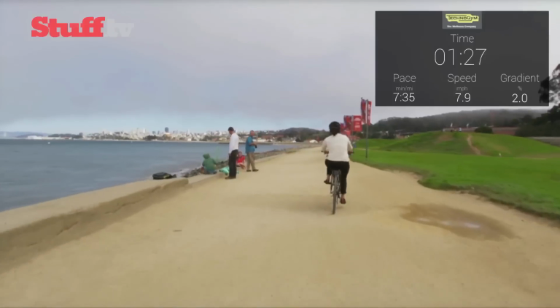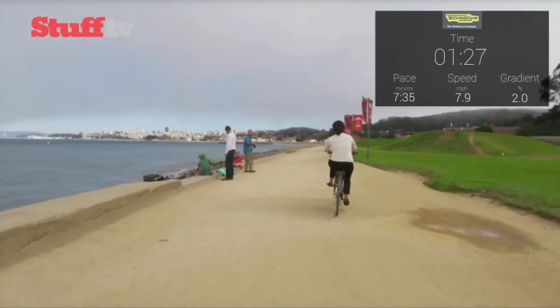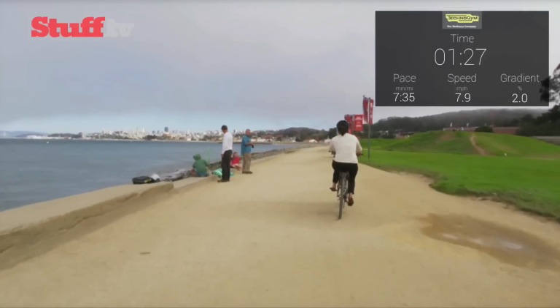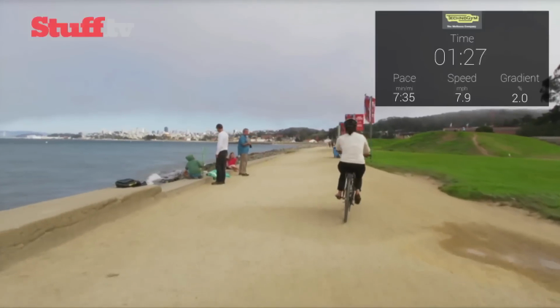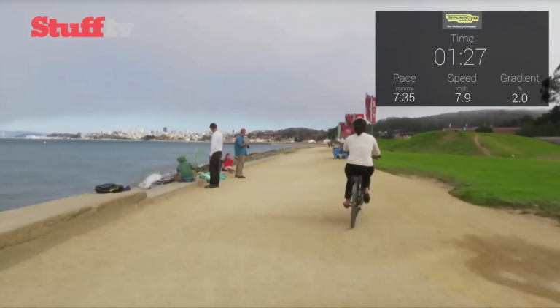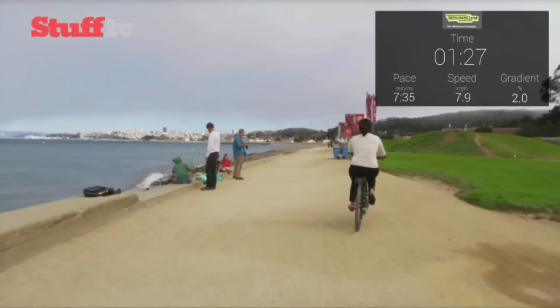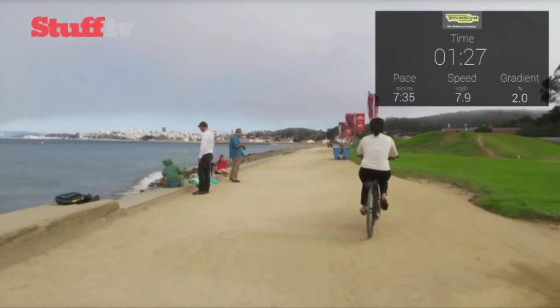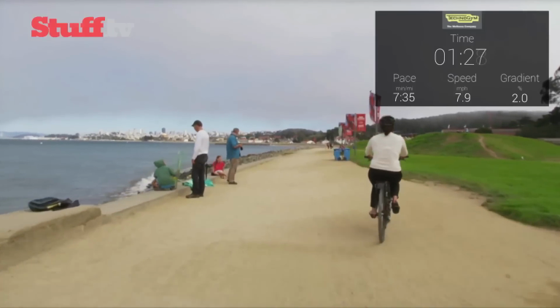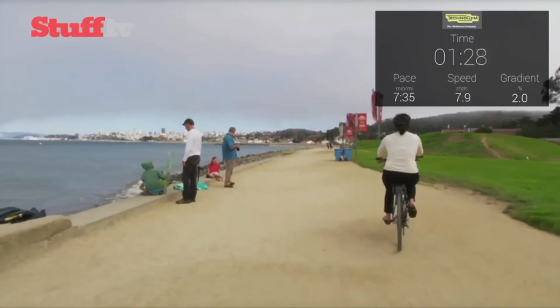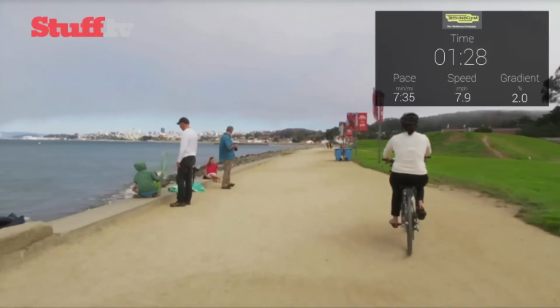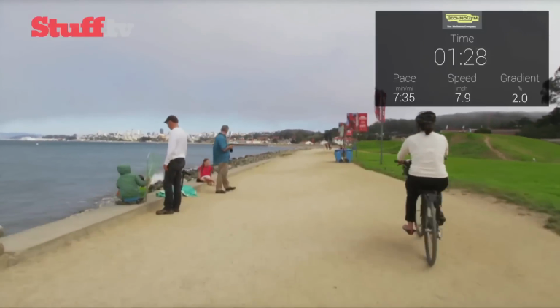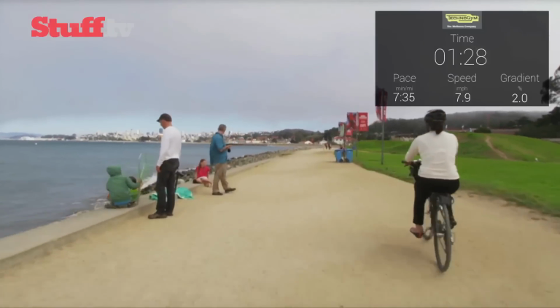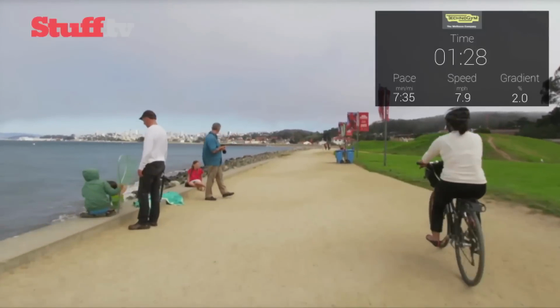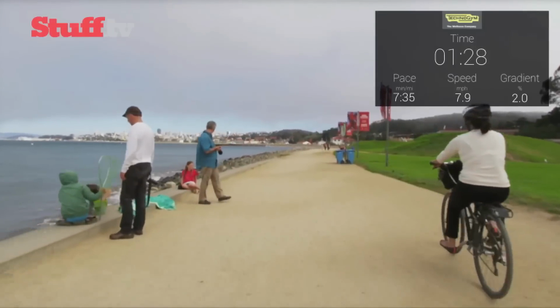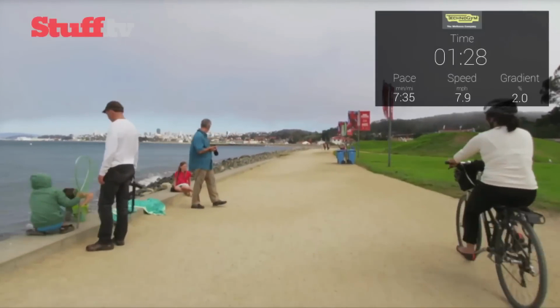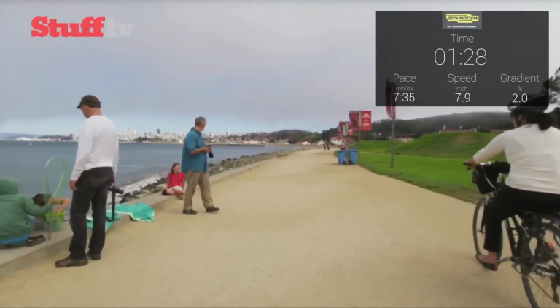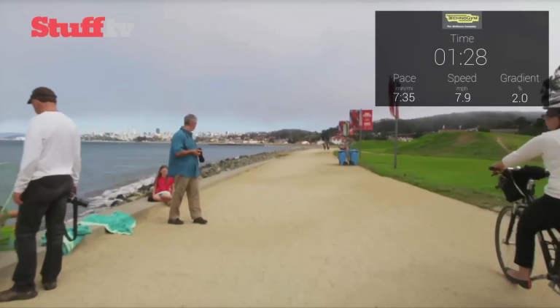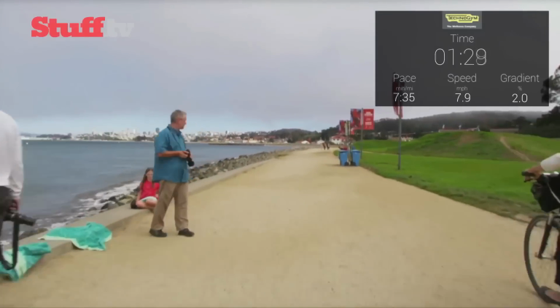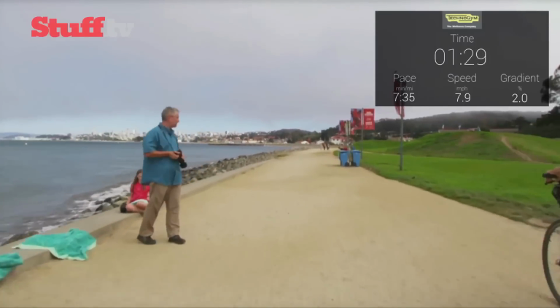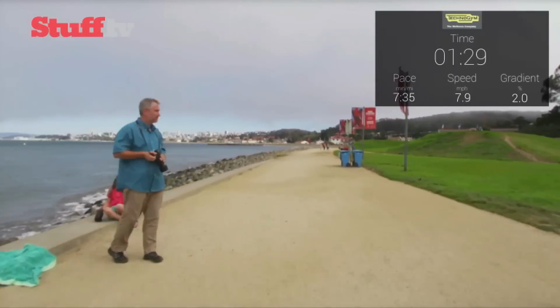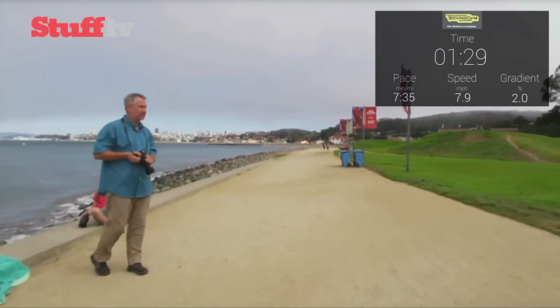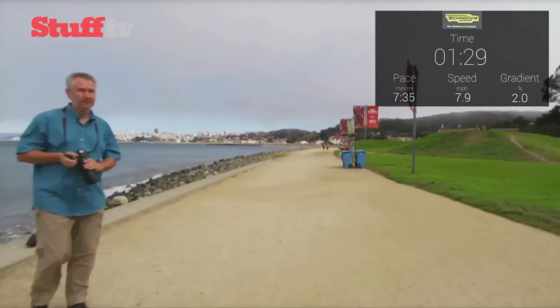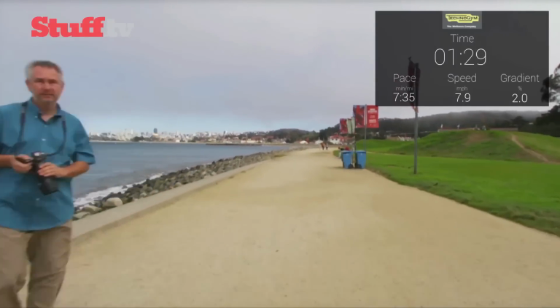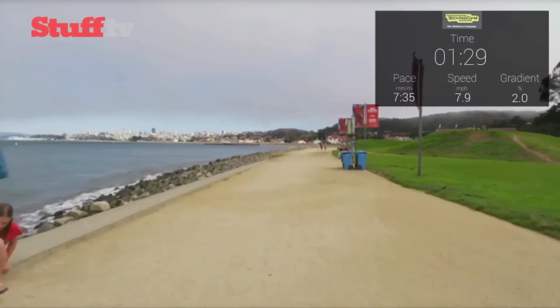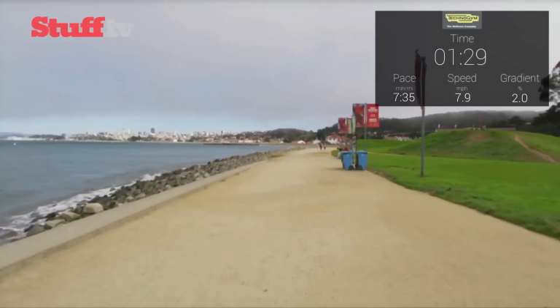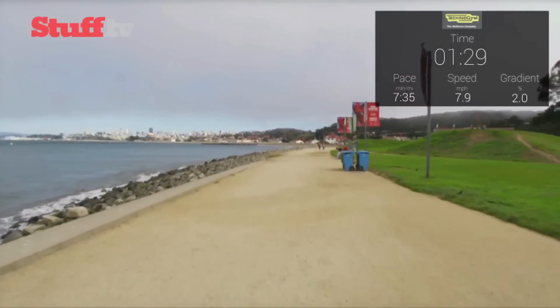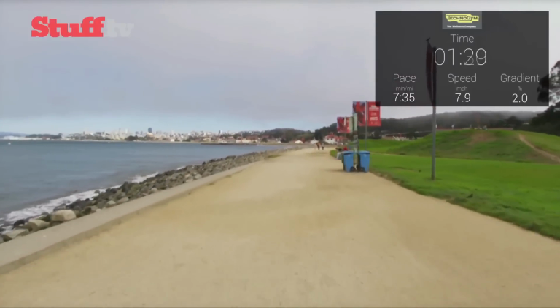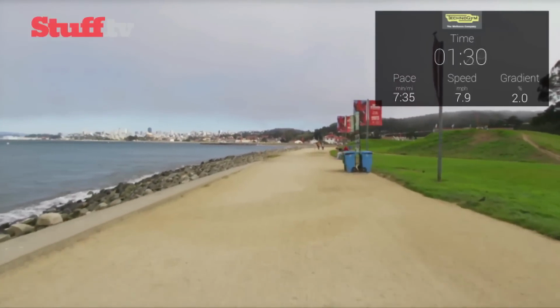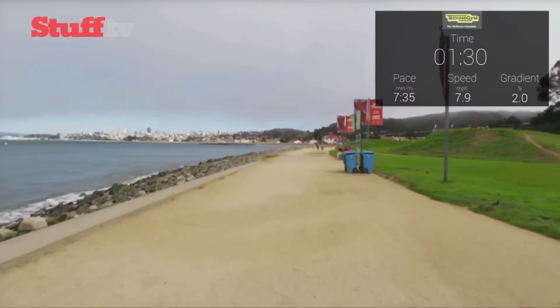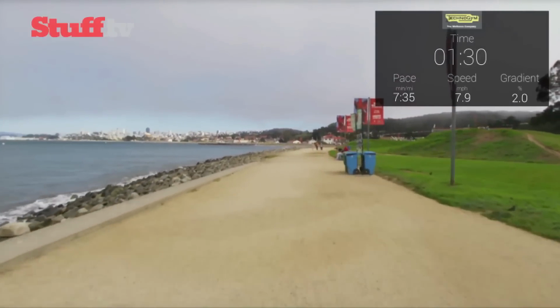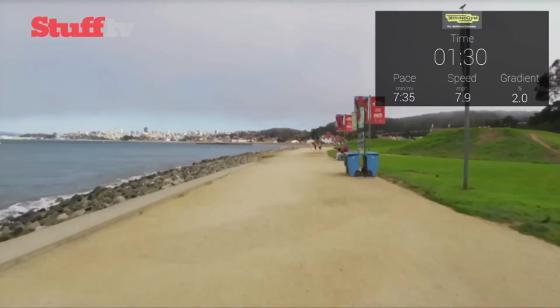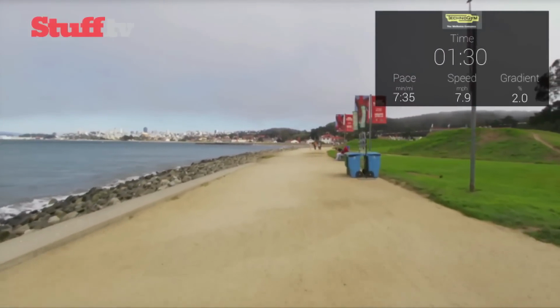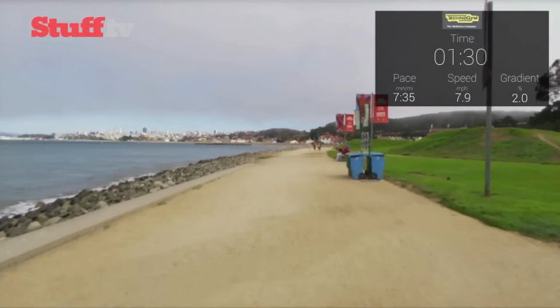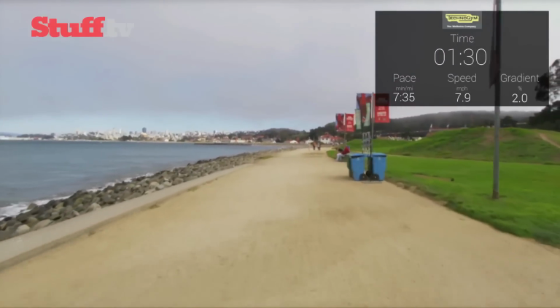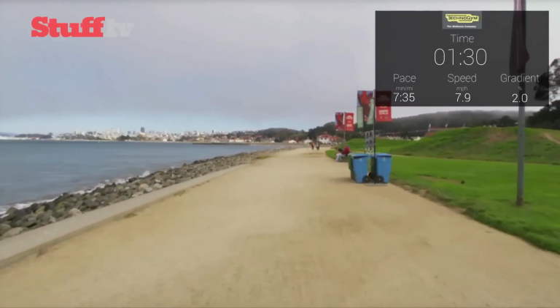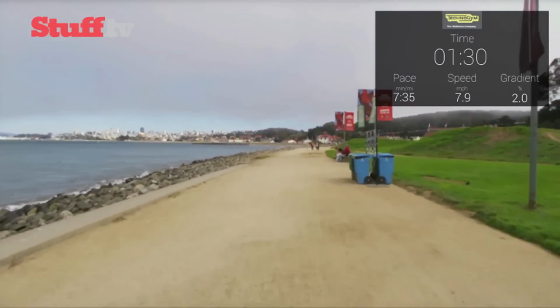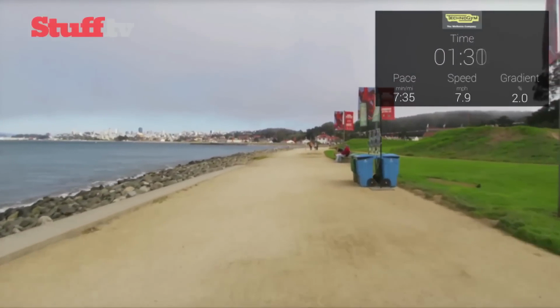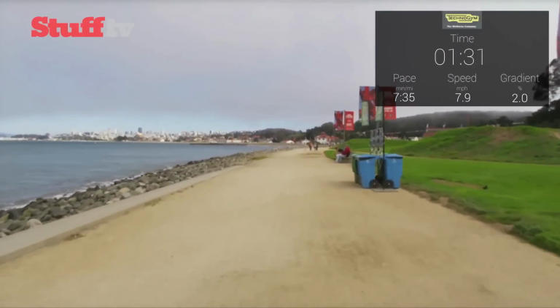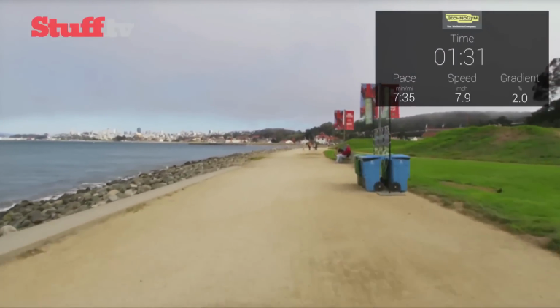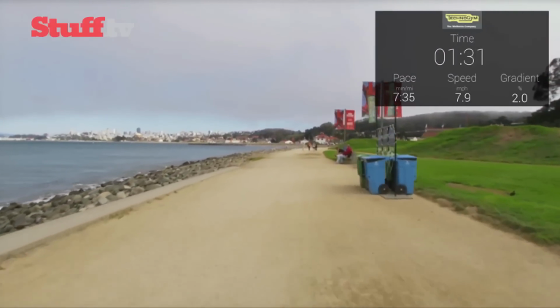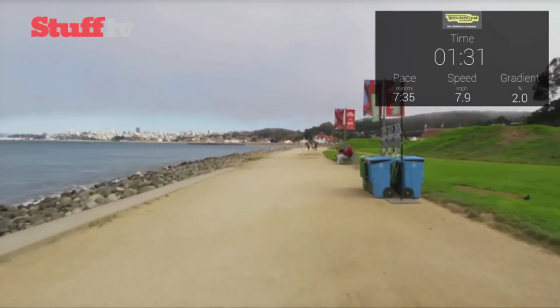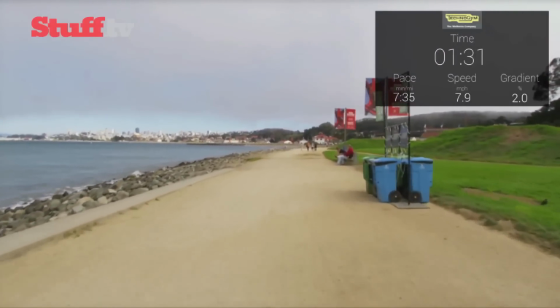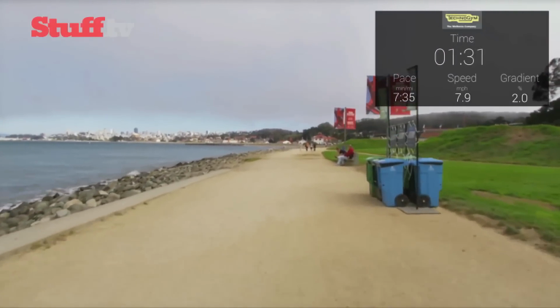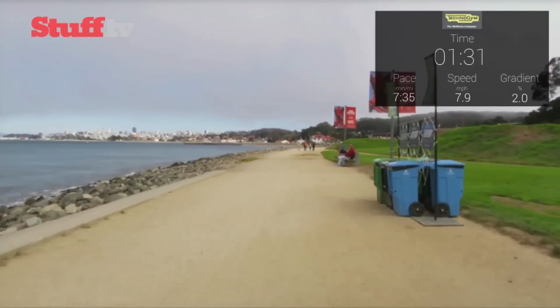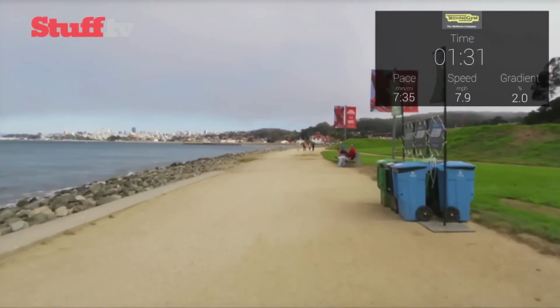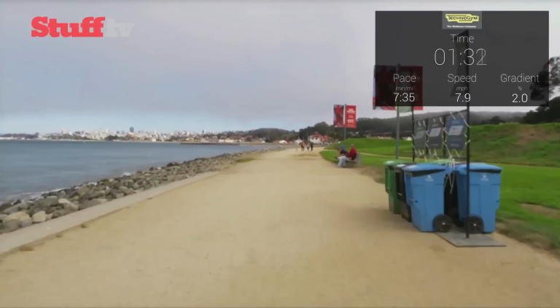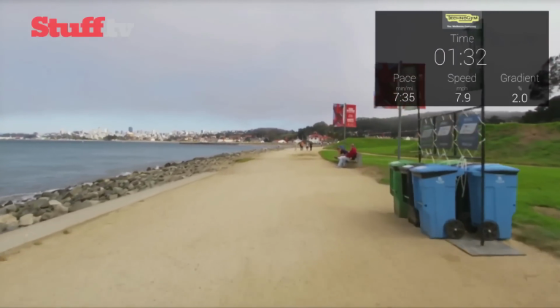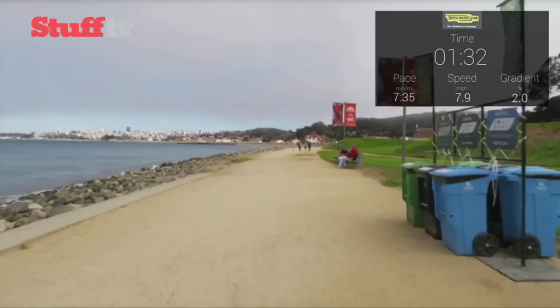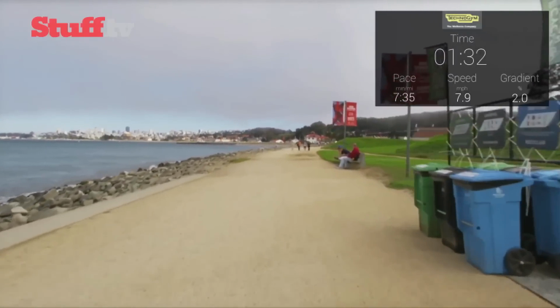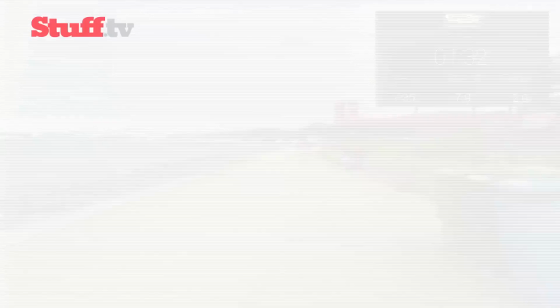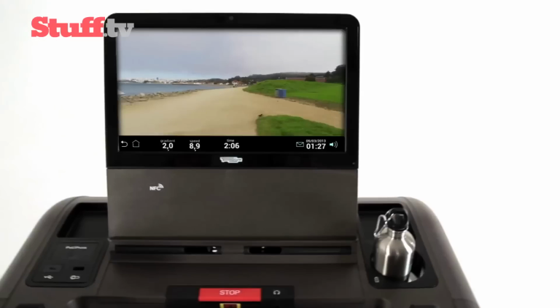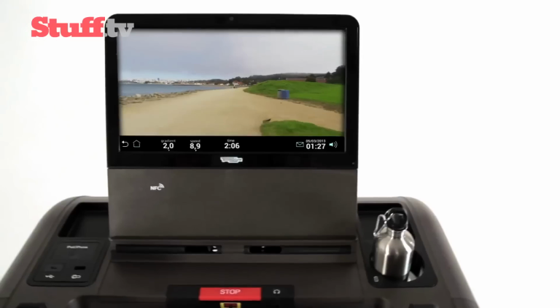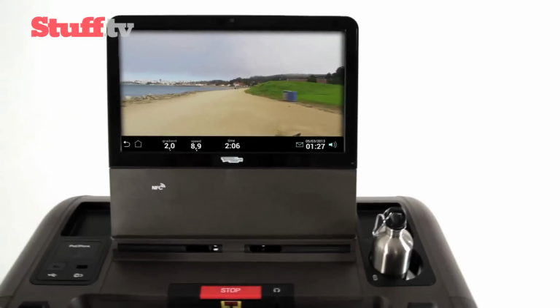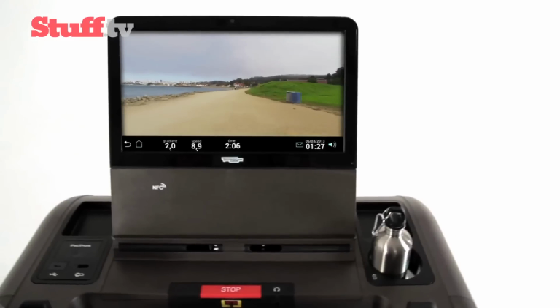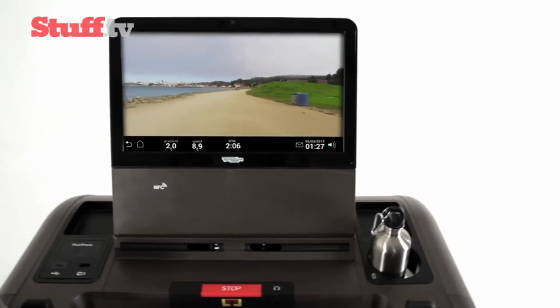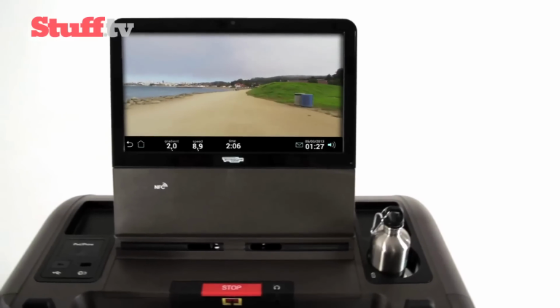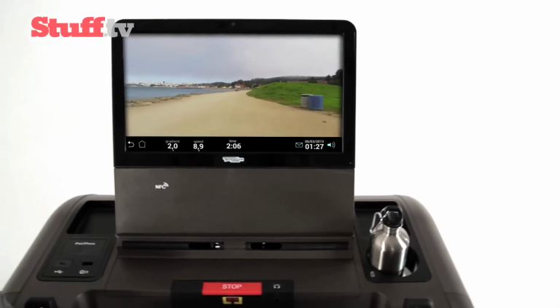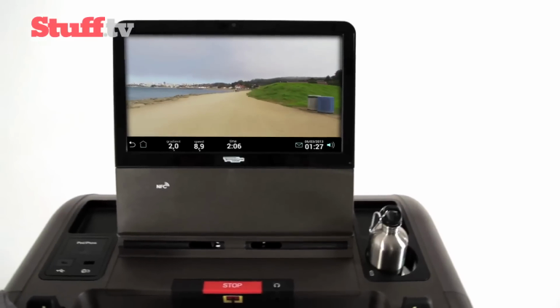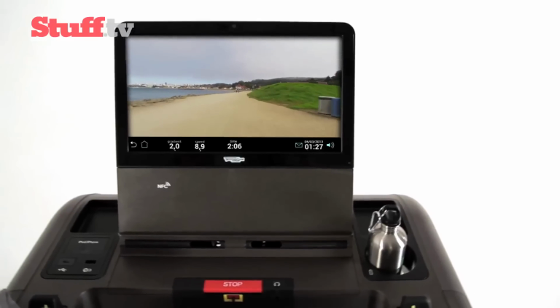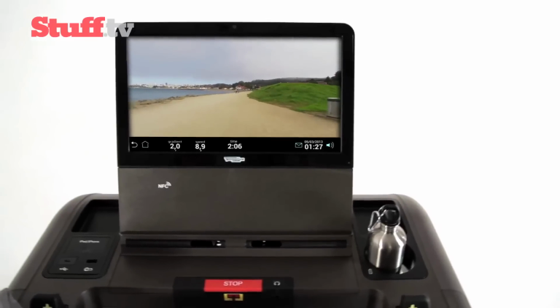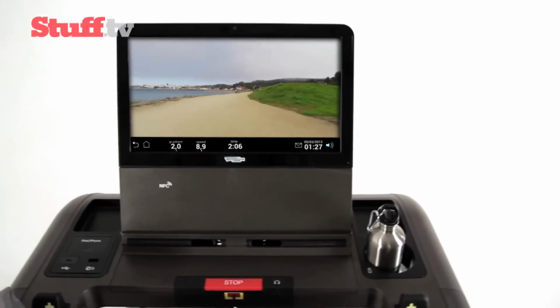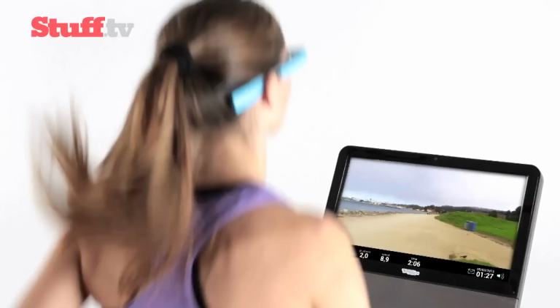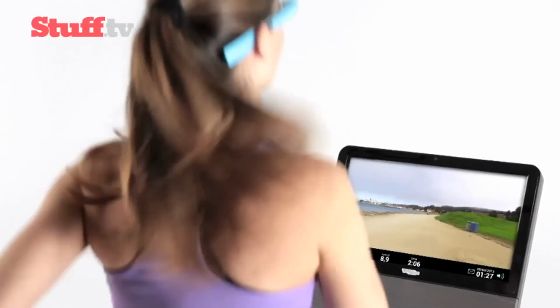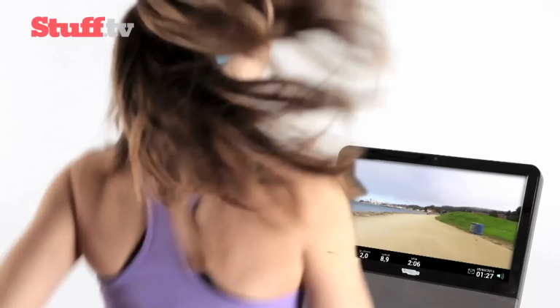We didn't think we'd ever get excited about a treadmill, but chucking Google Glass into the mix means we're suitably impressed.